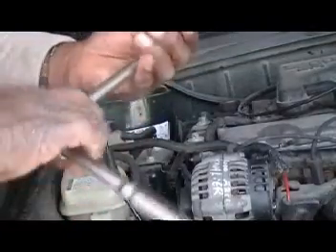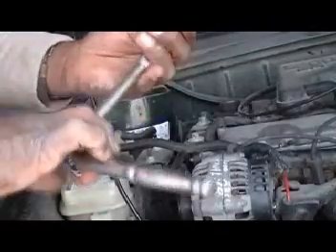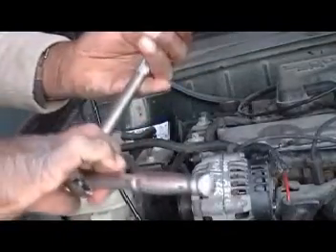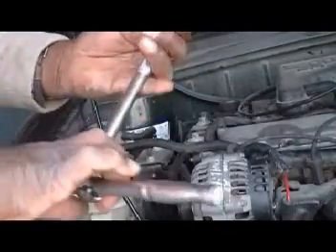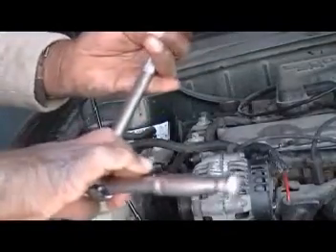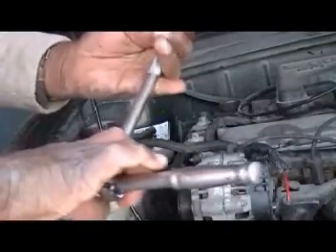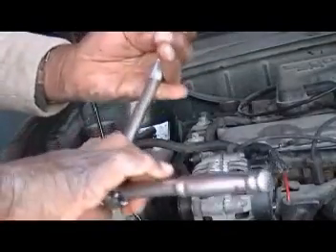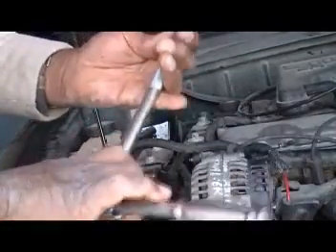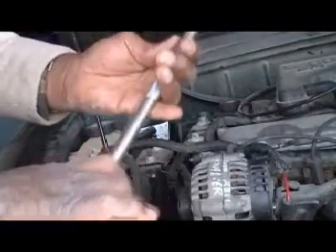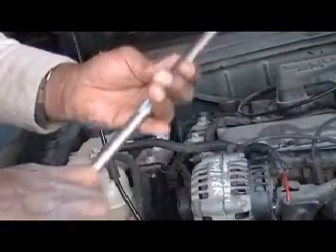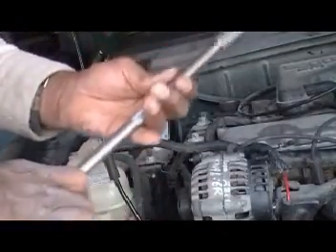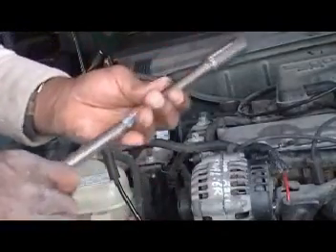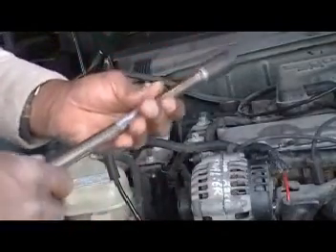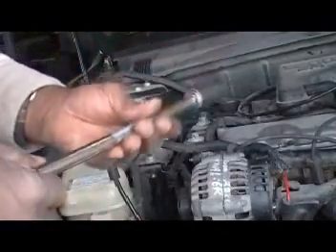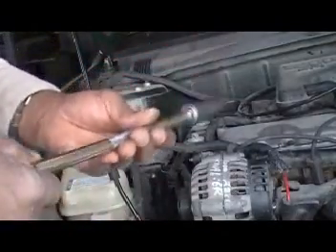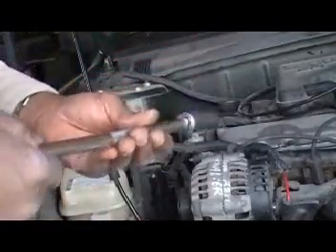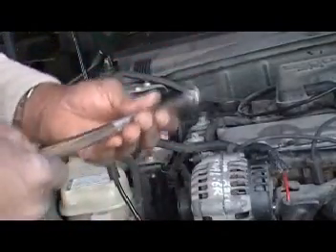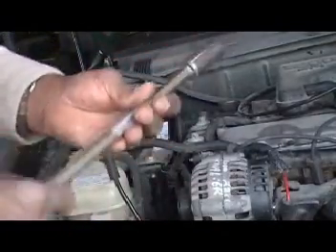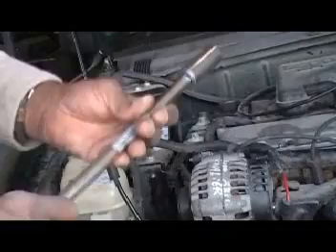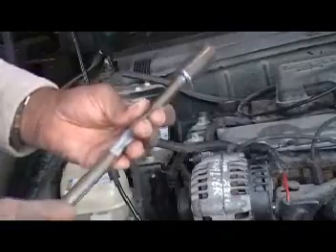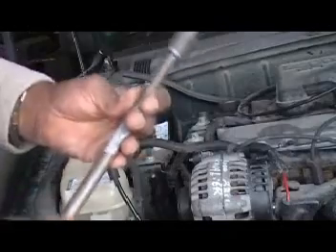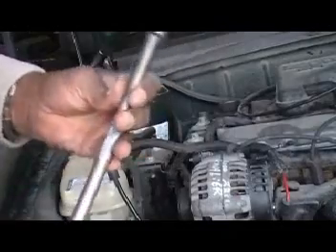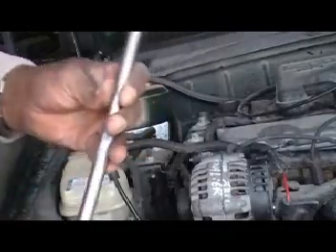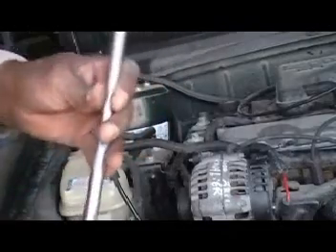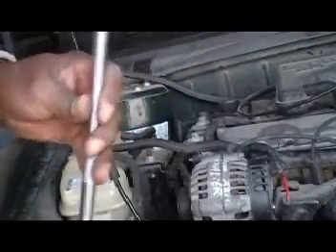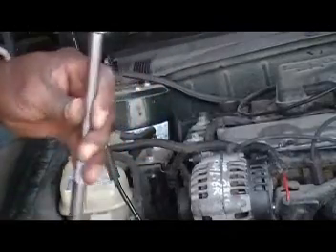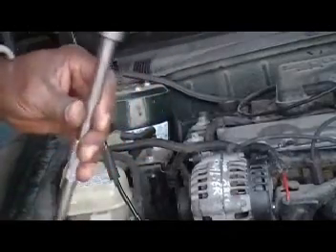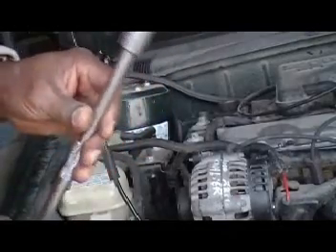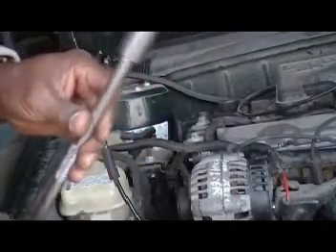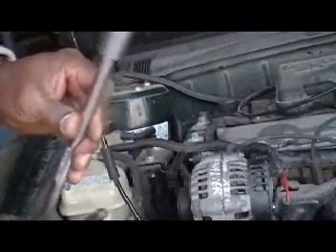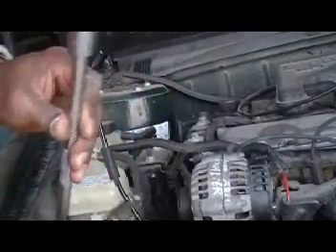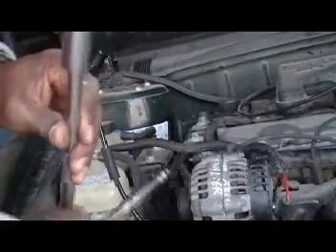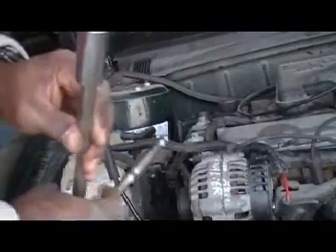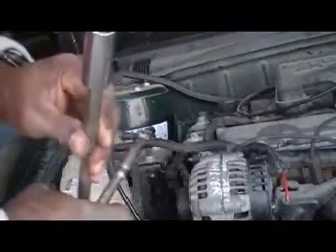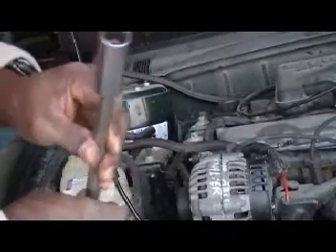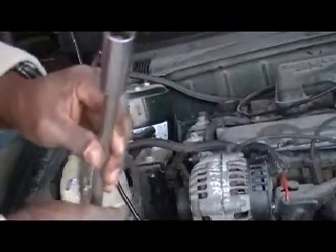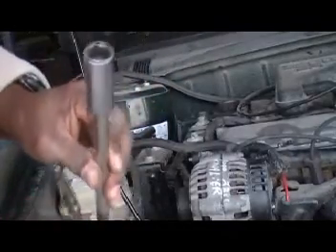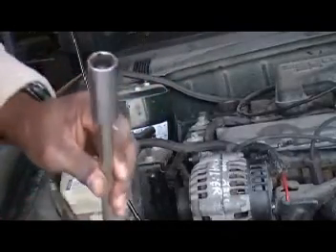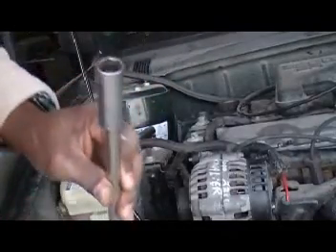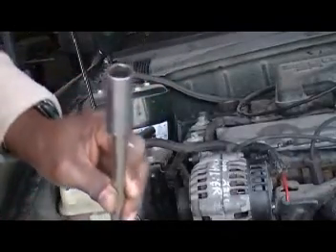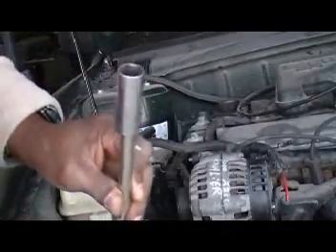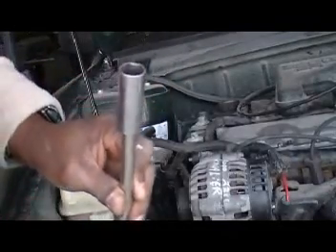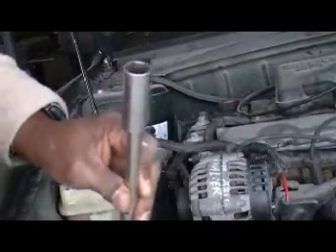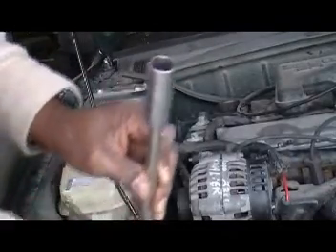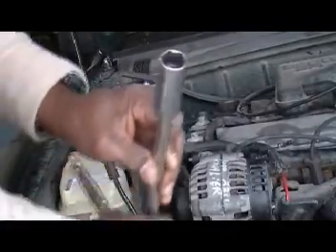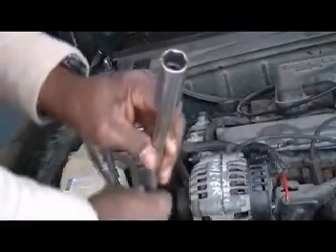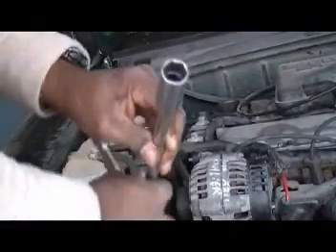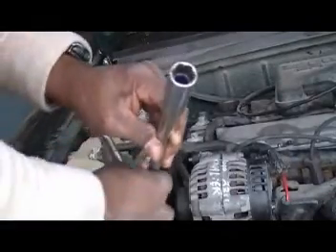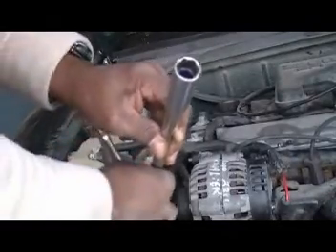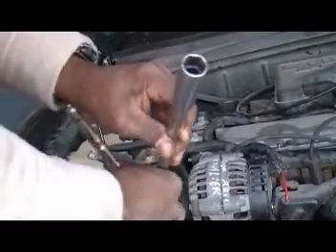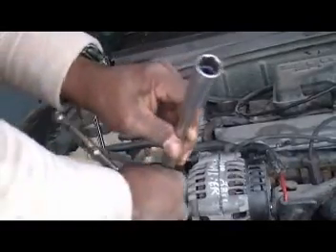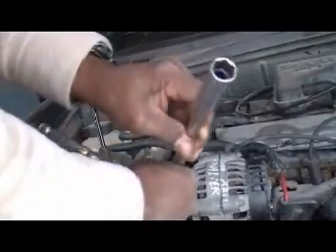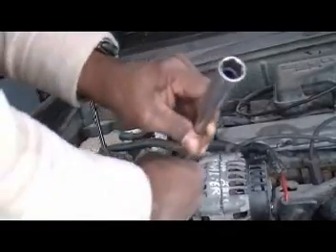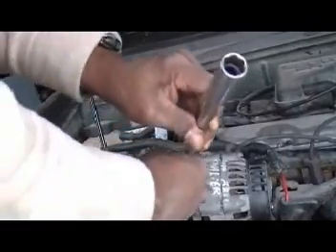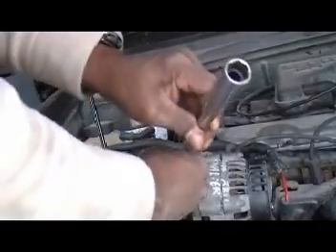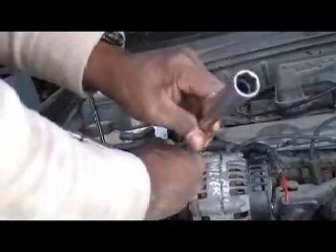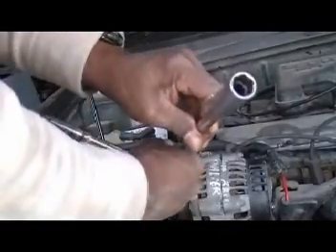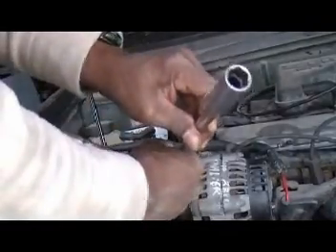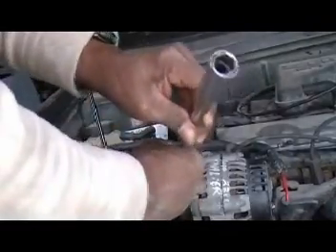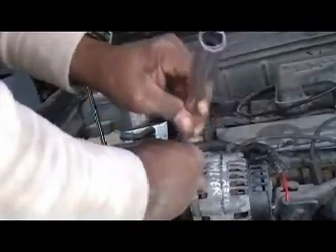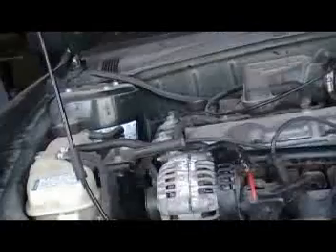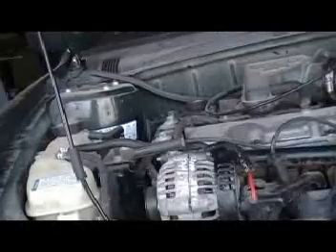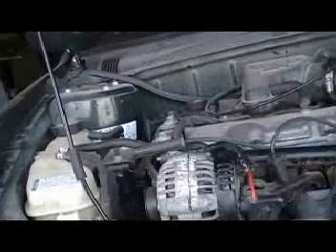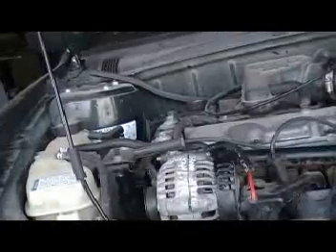When you remove the spark plug, make sure you use a six-point socket.